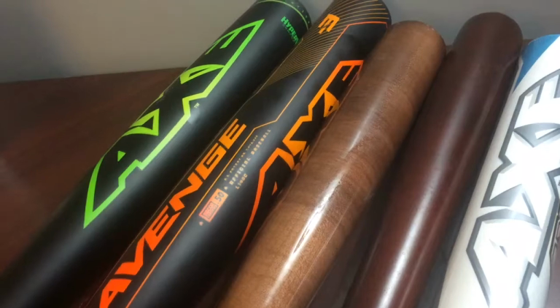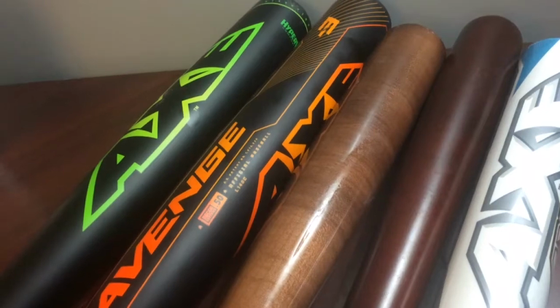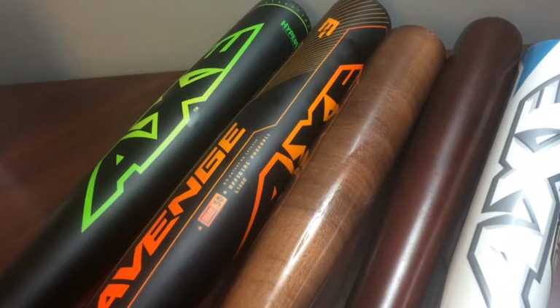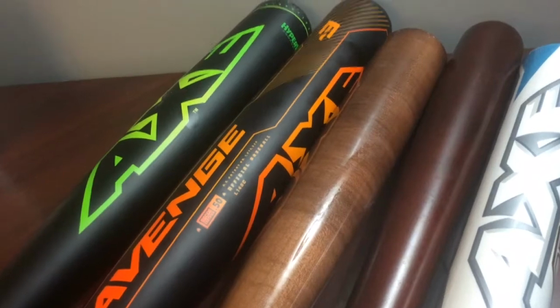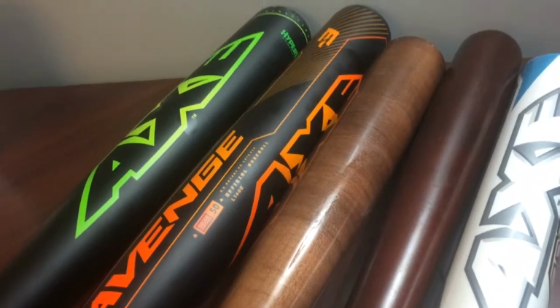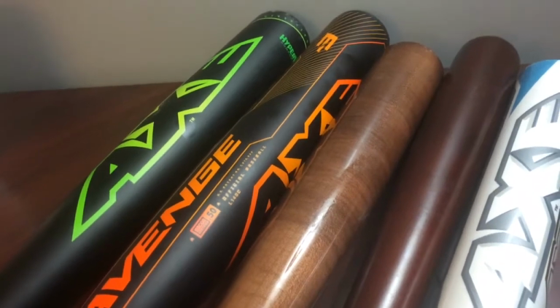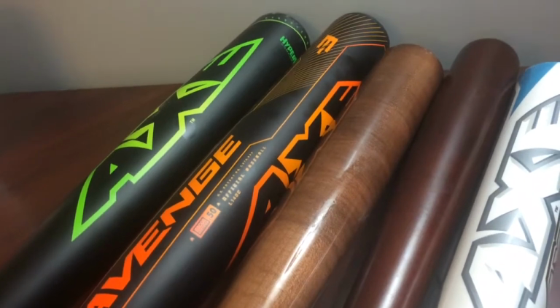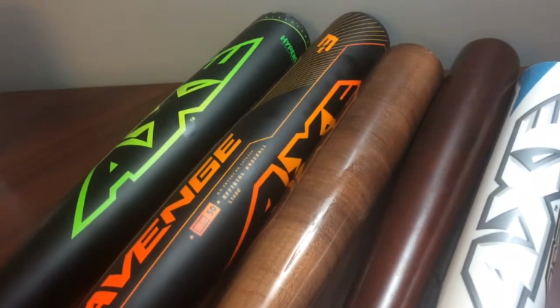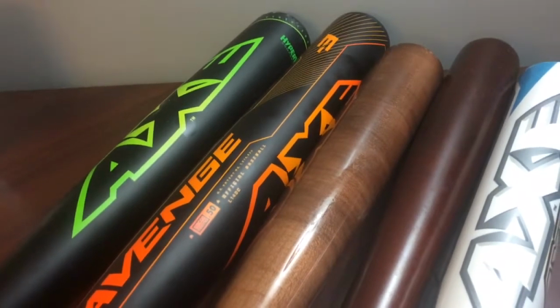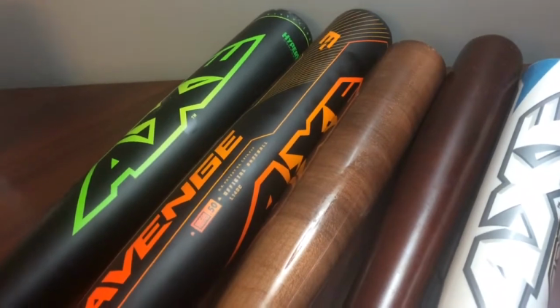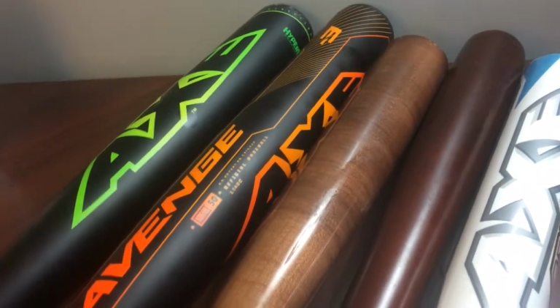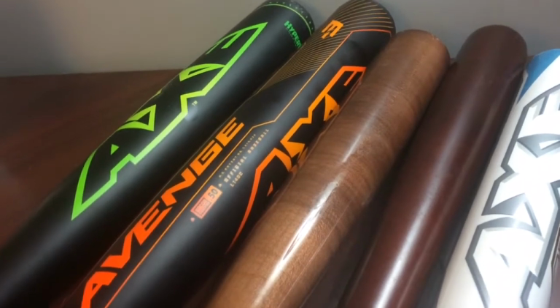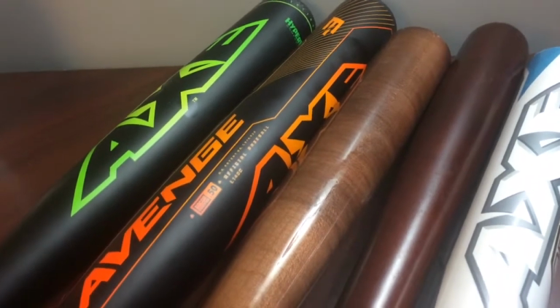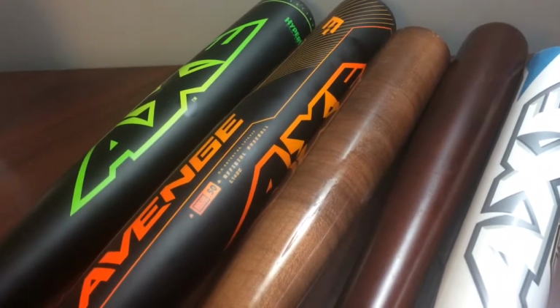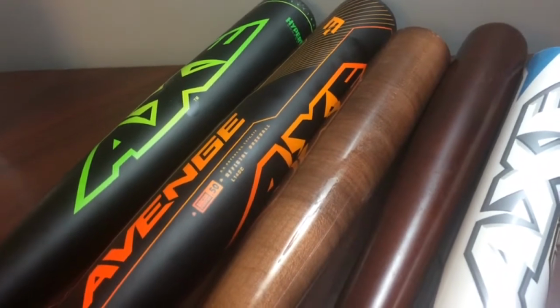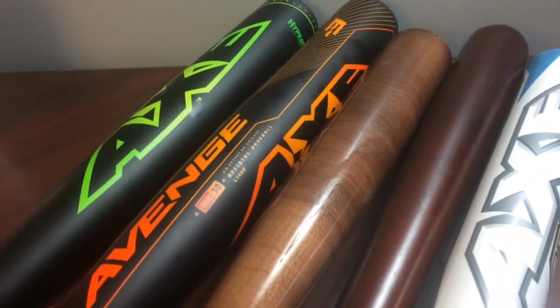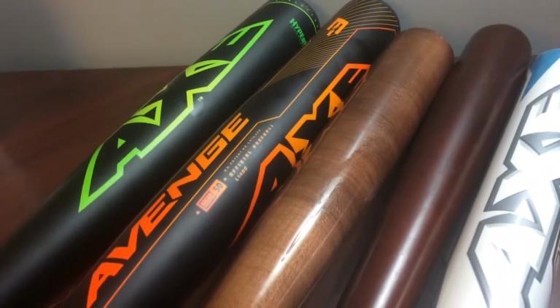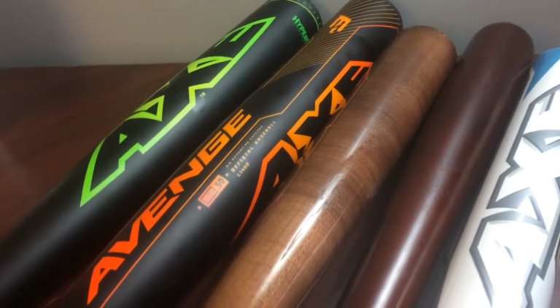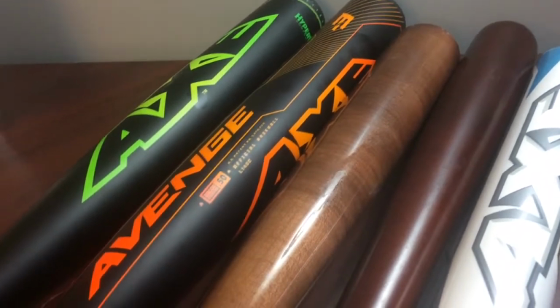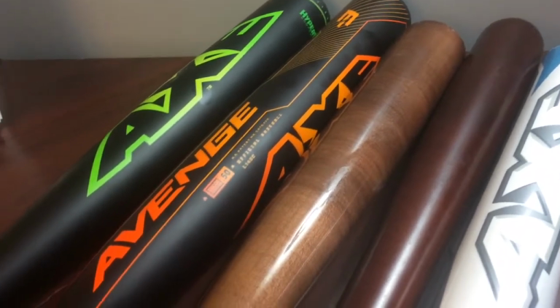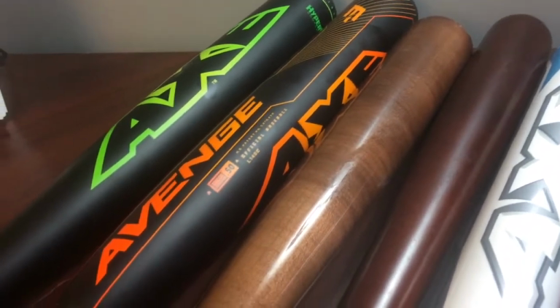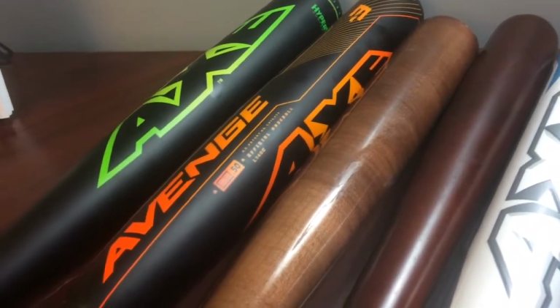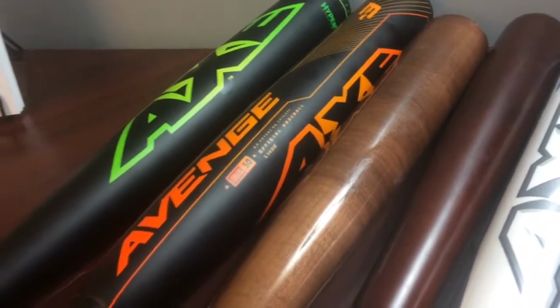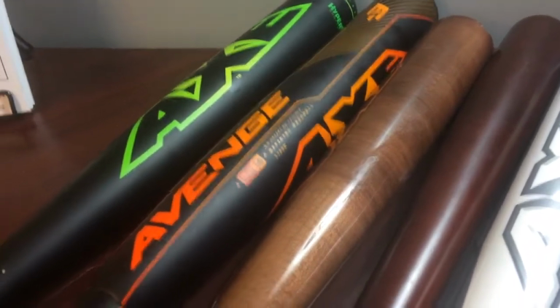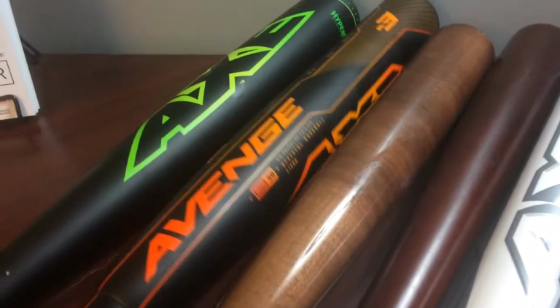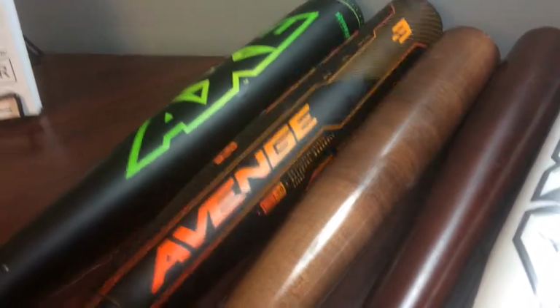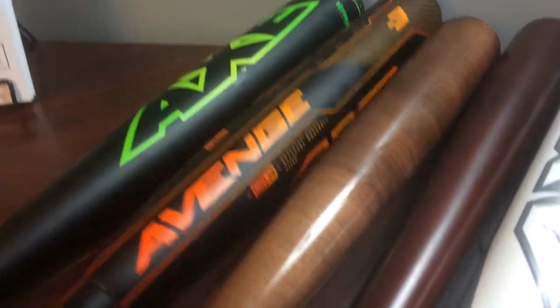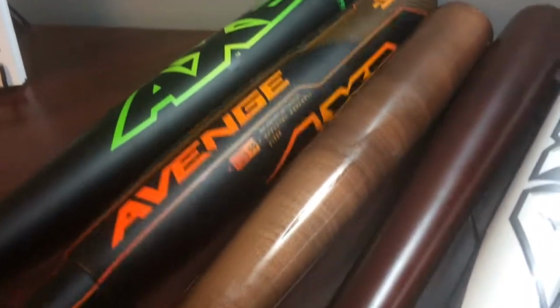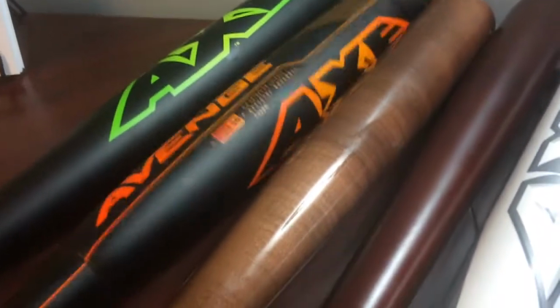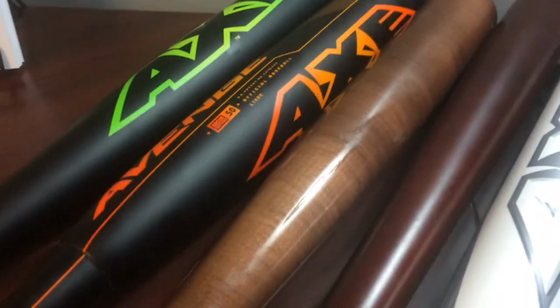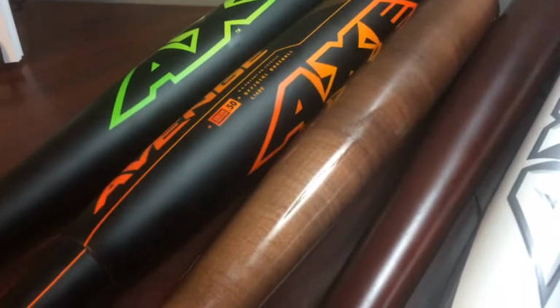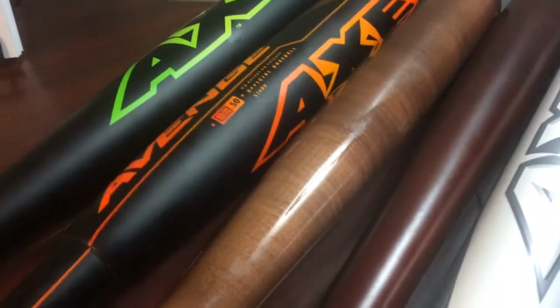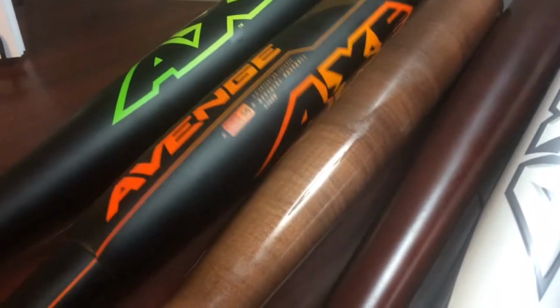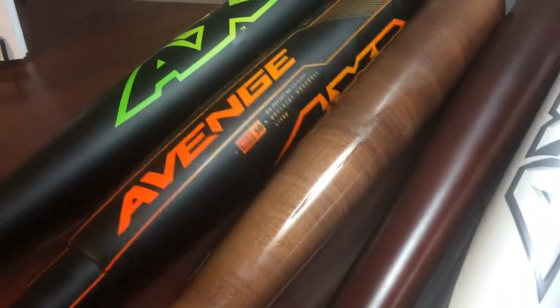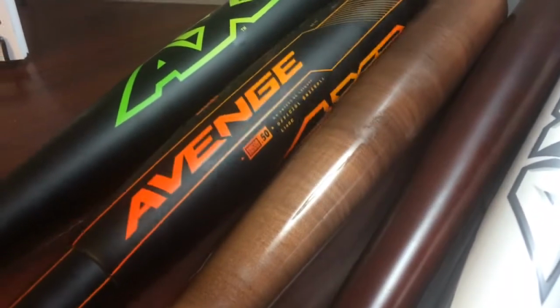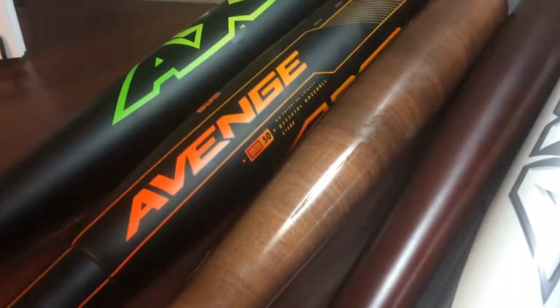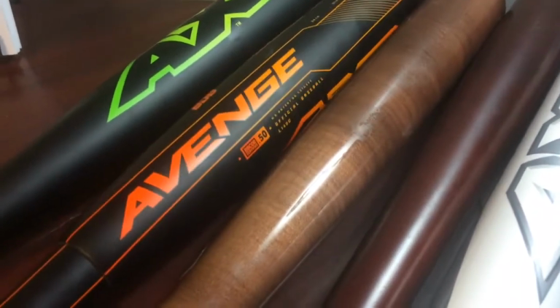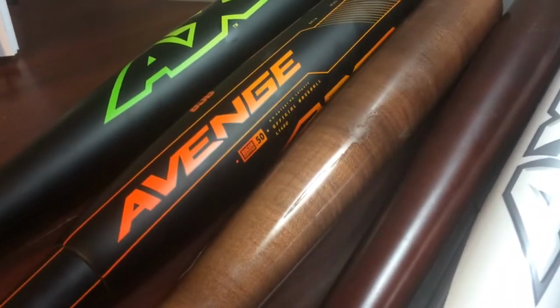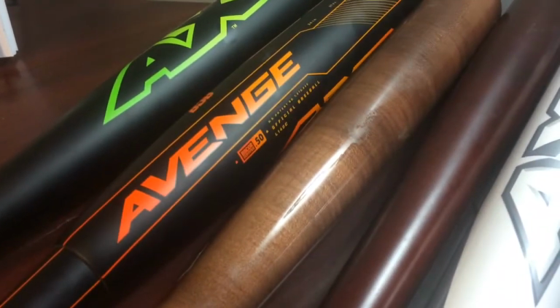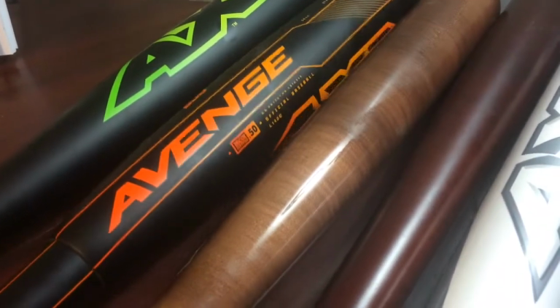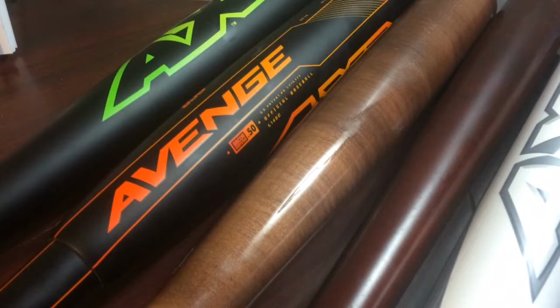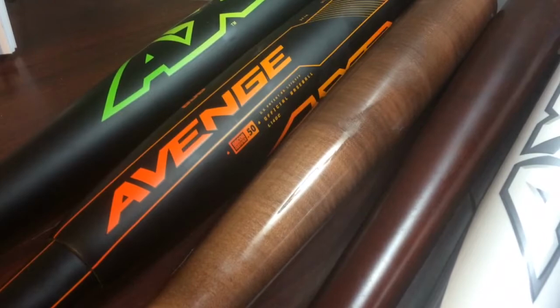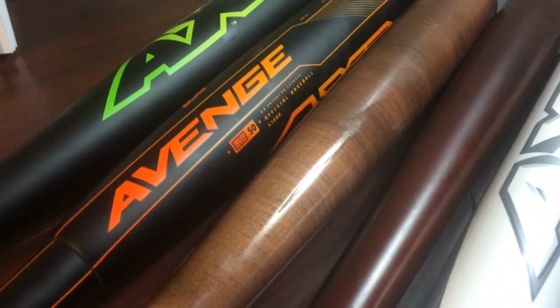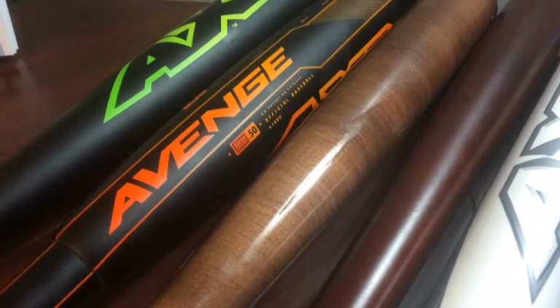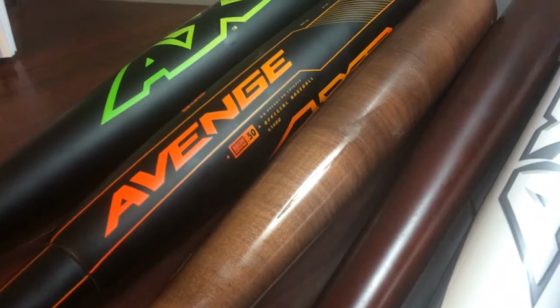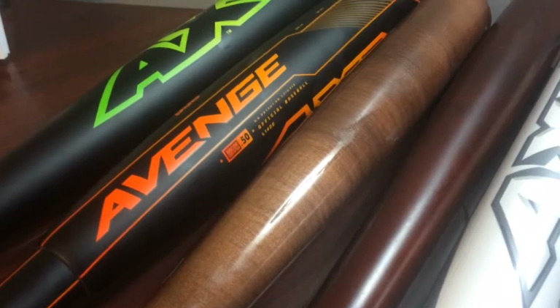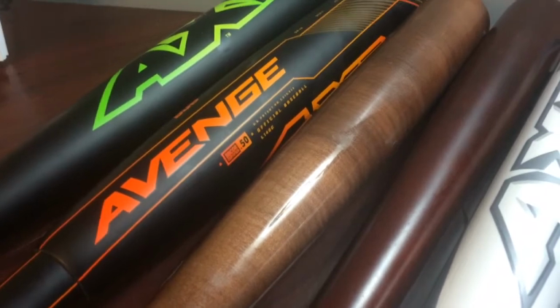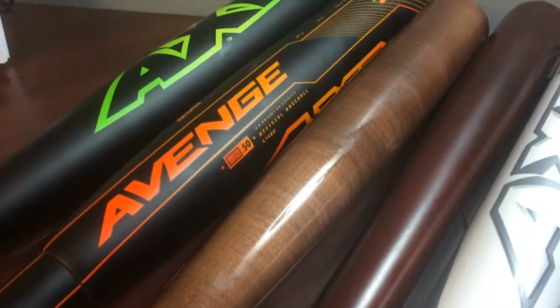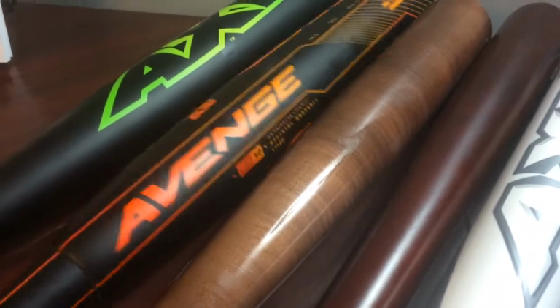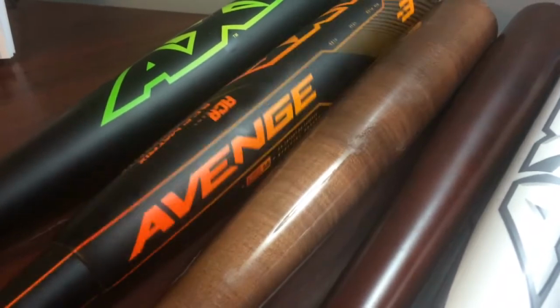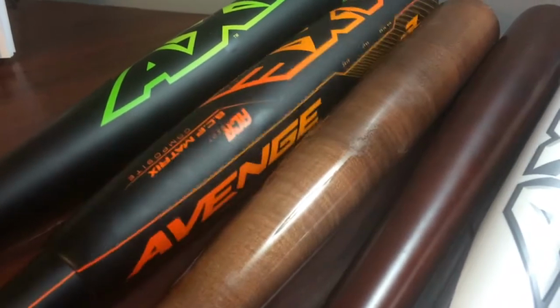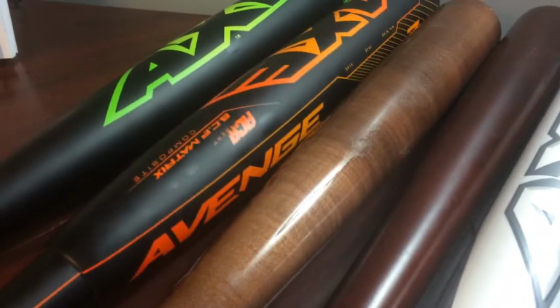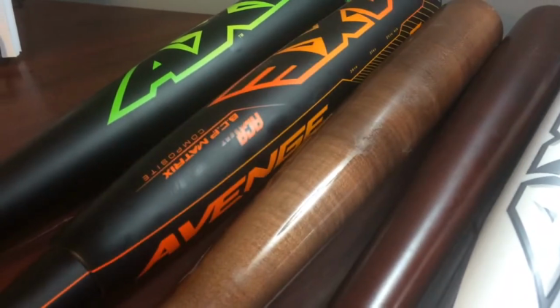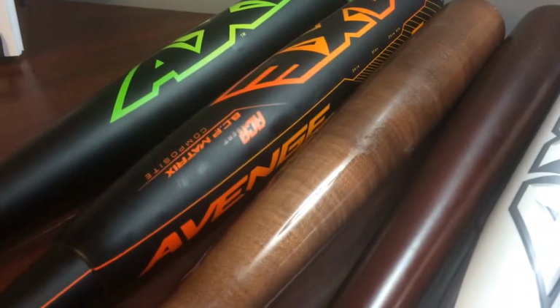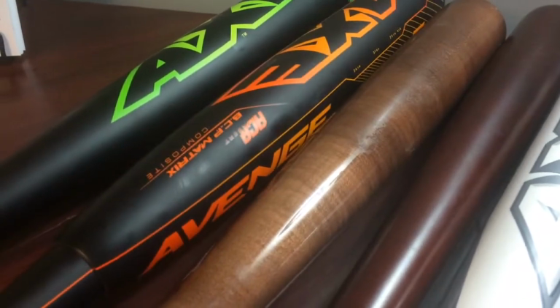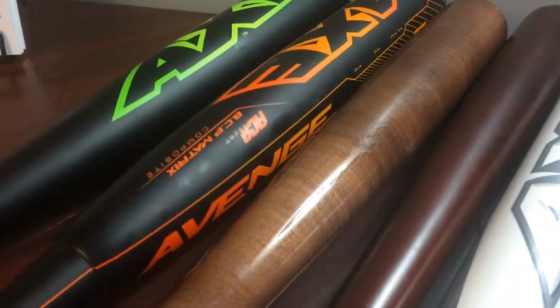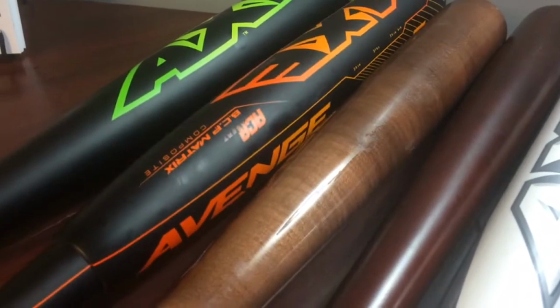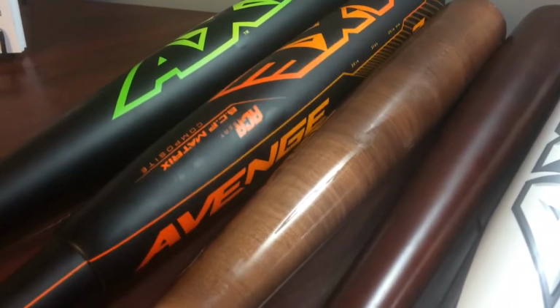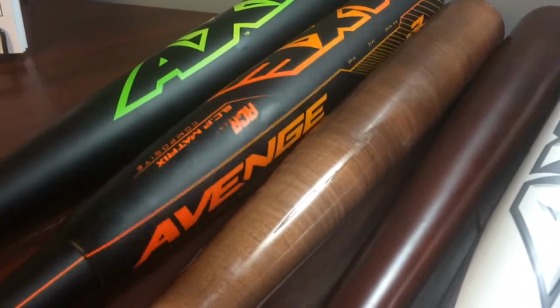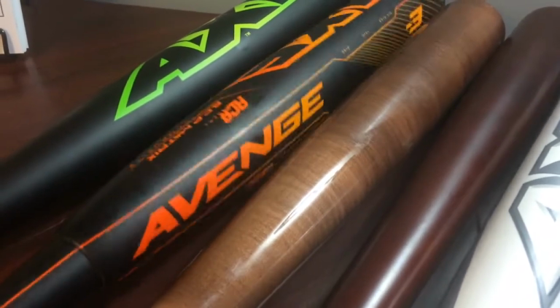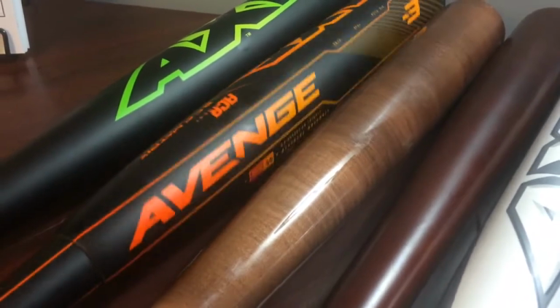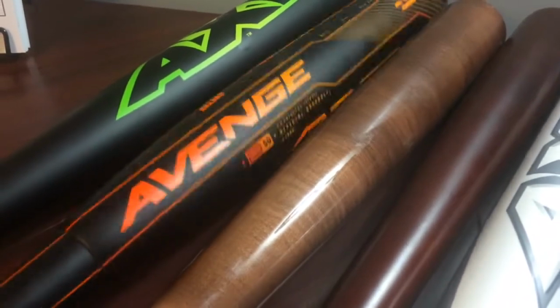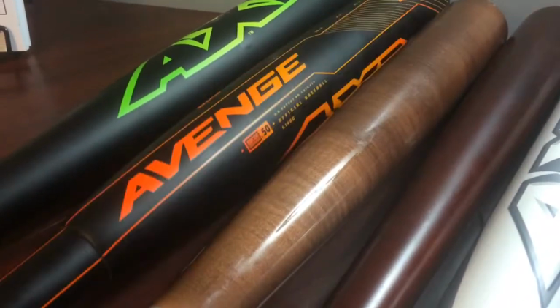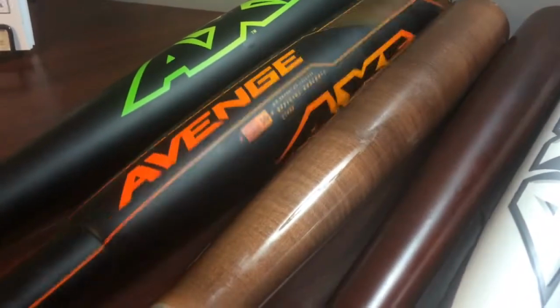Hey folks, here's the 2016 Axe Avenge bat — this orange one right here.